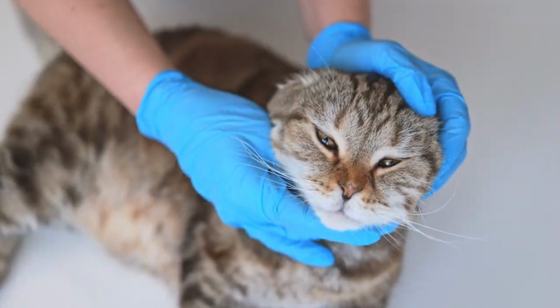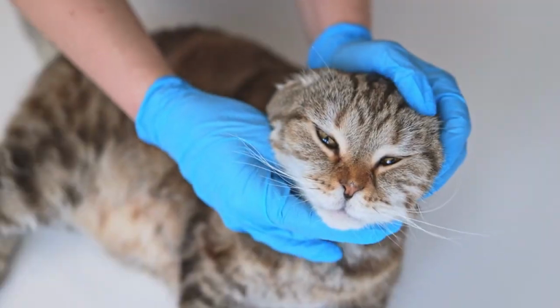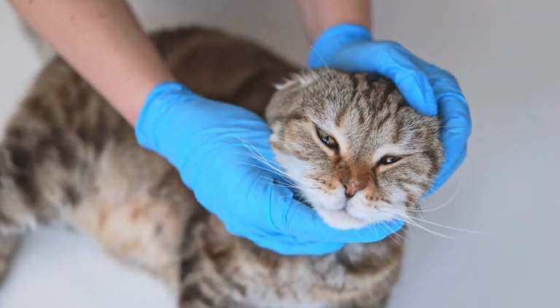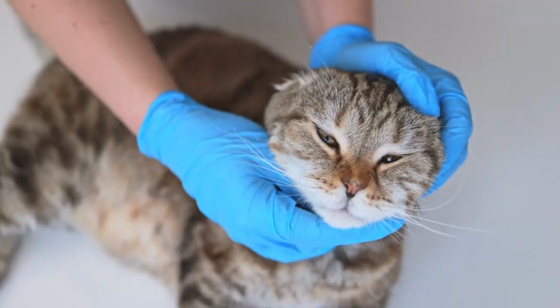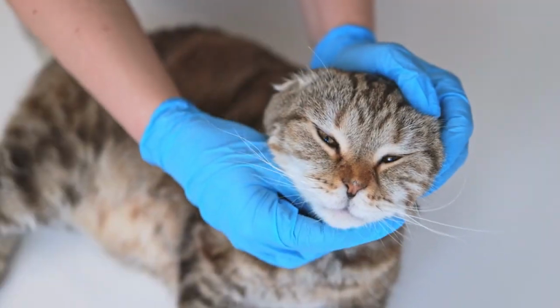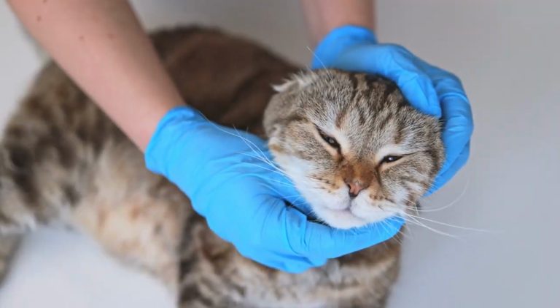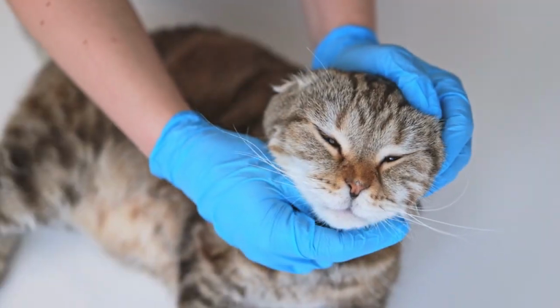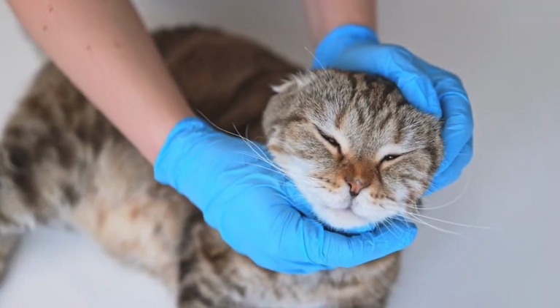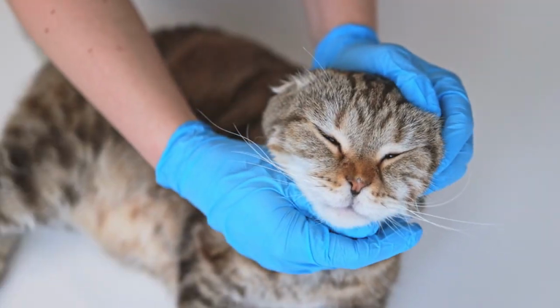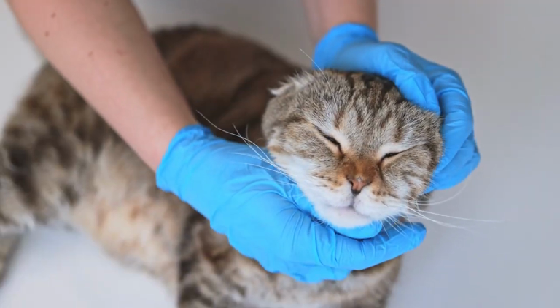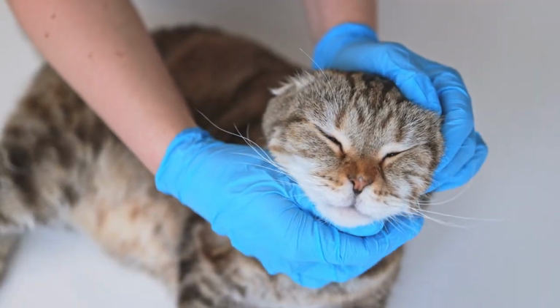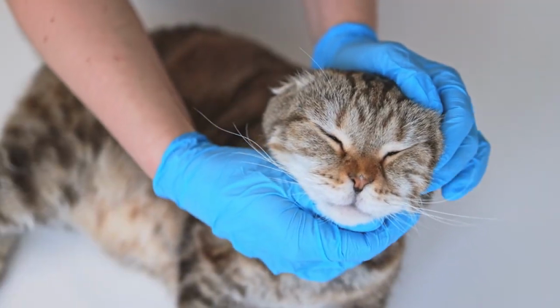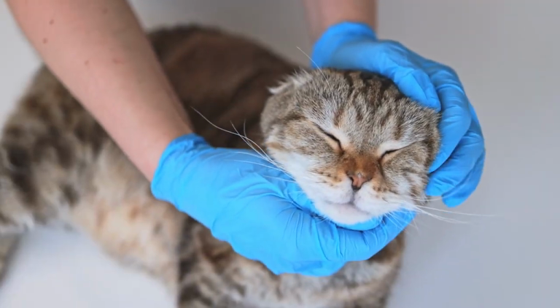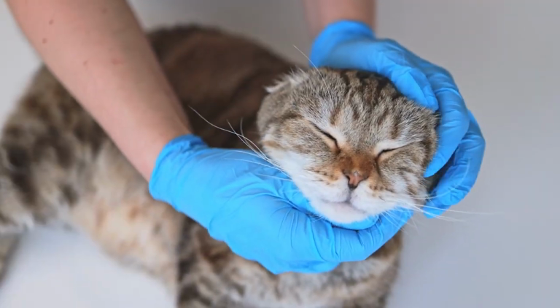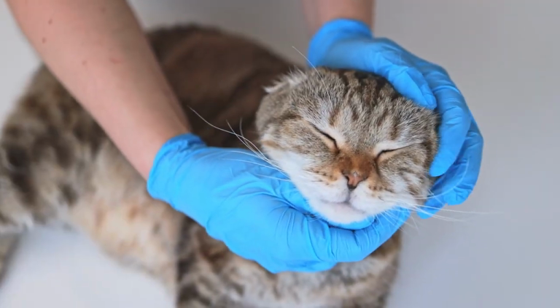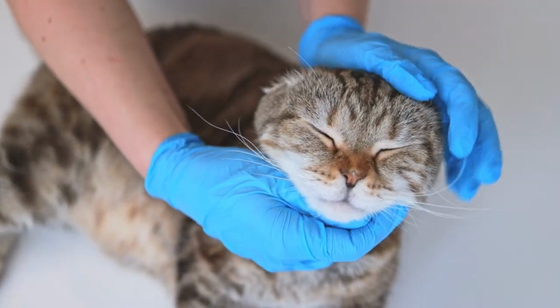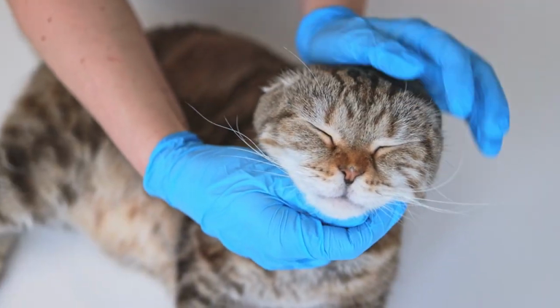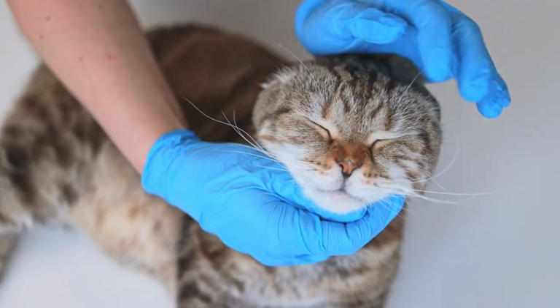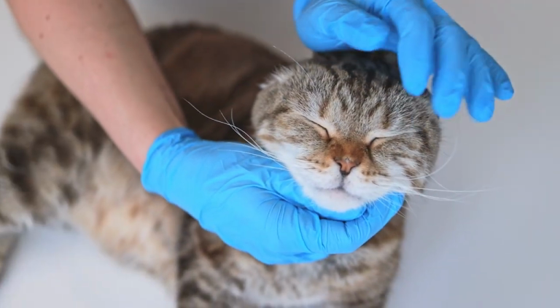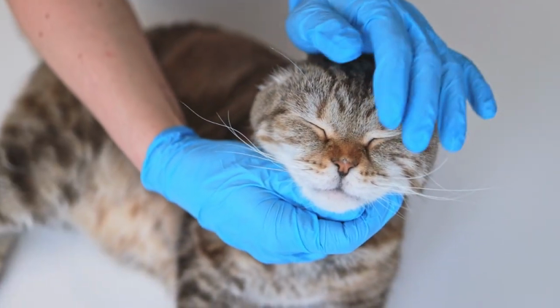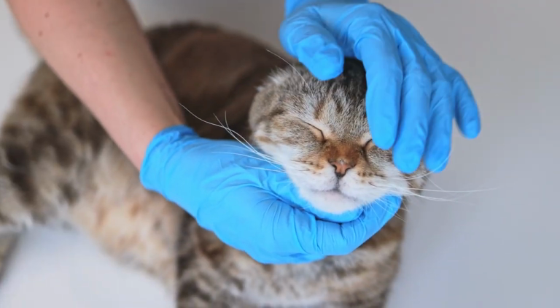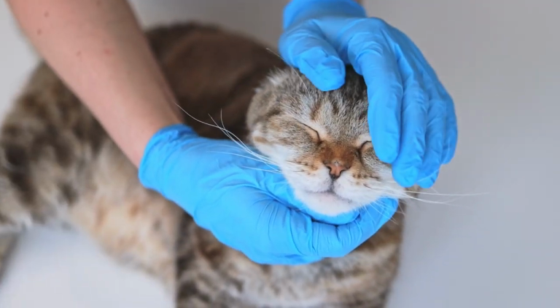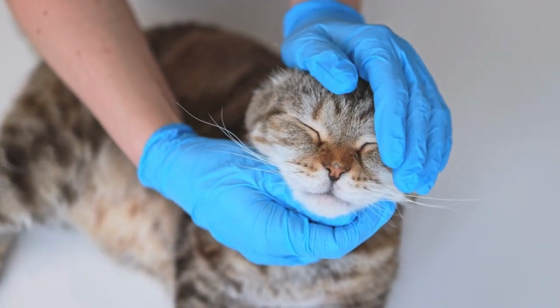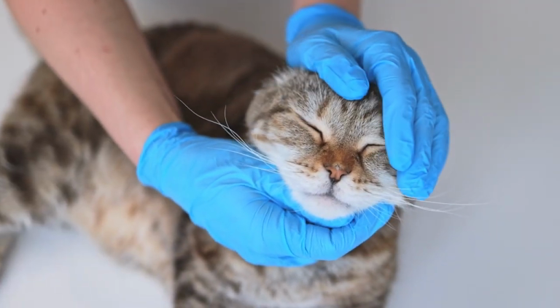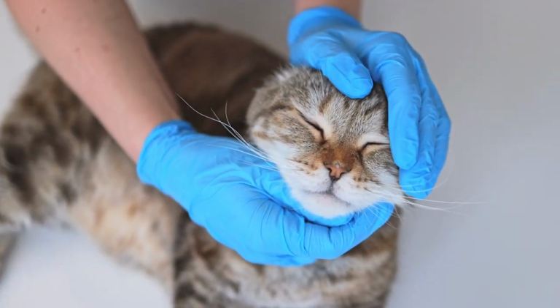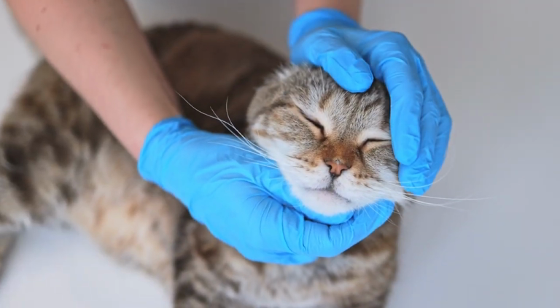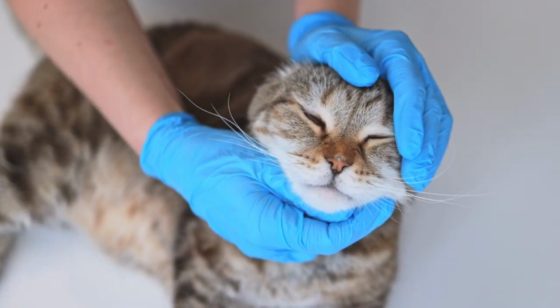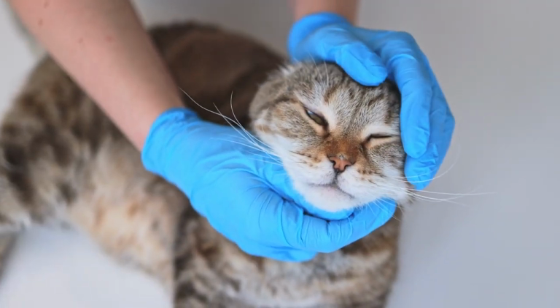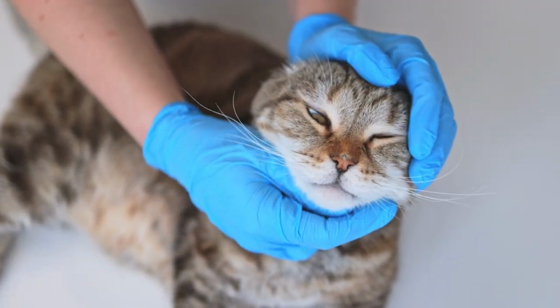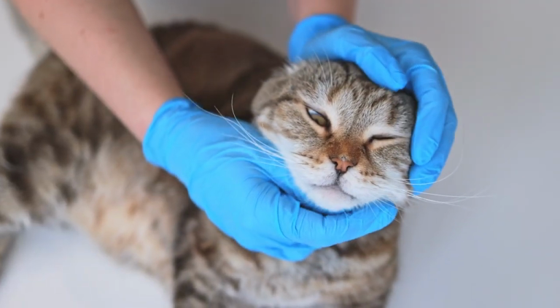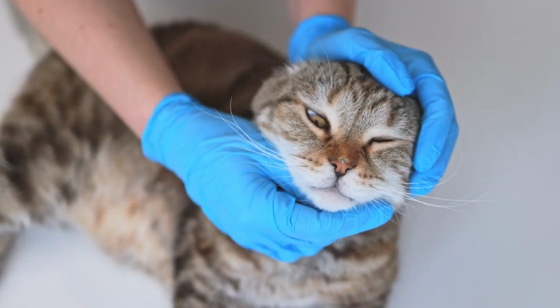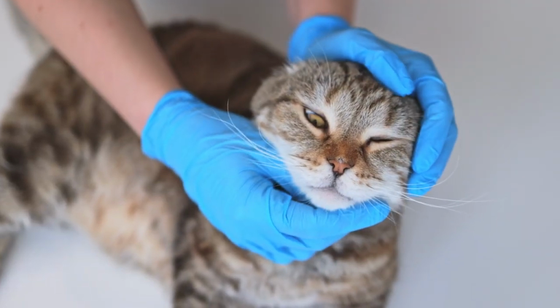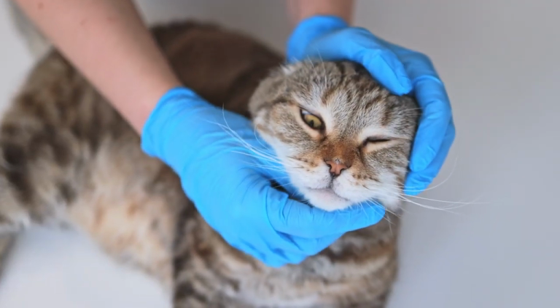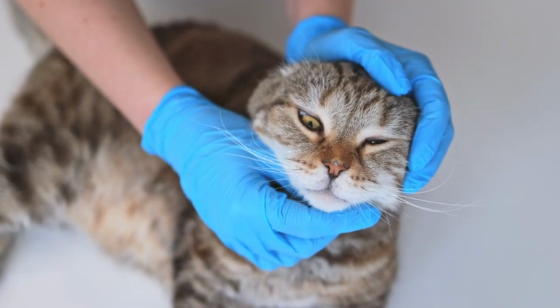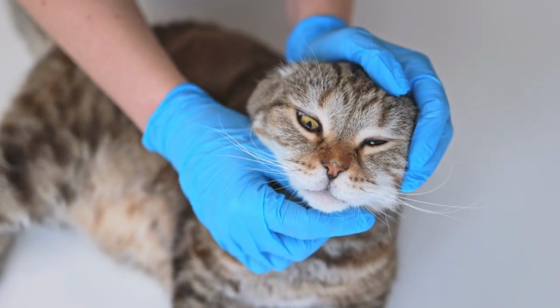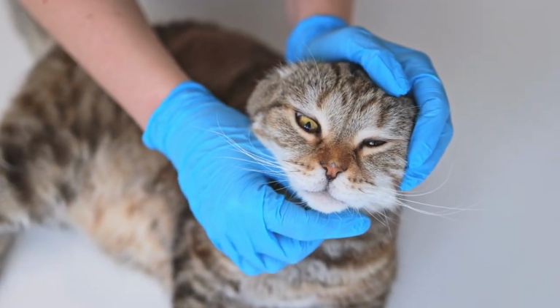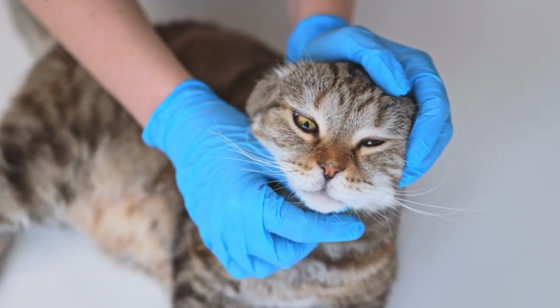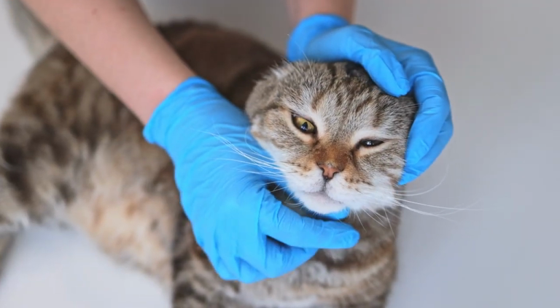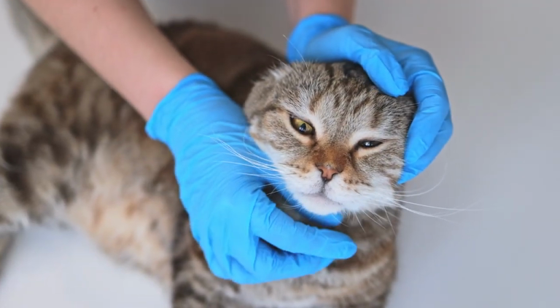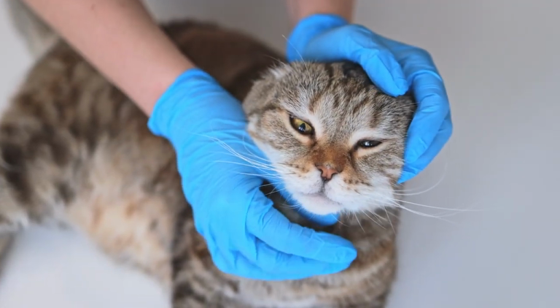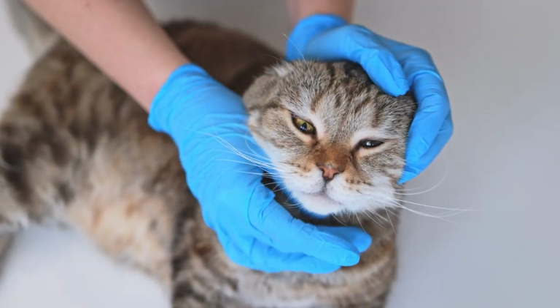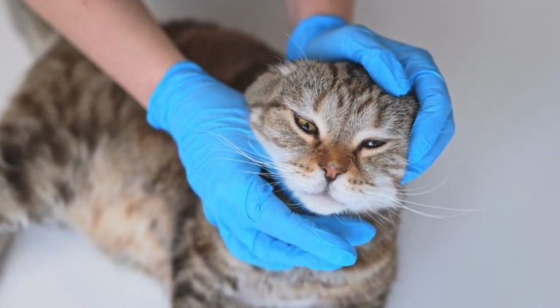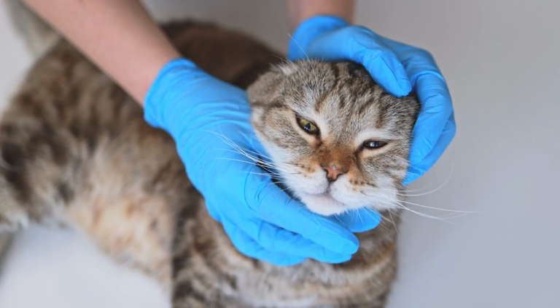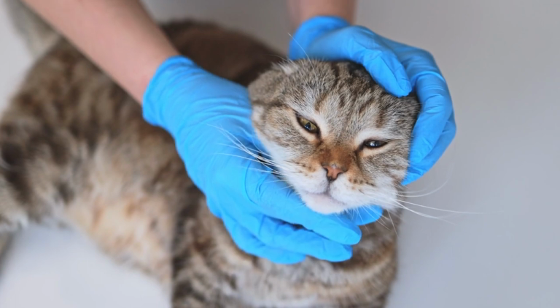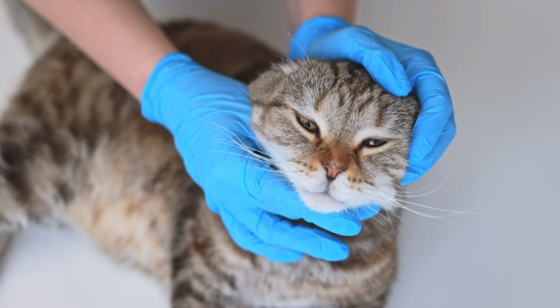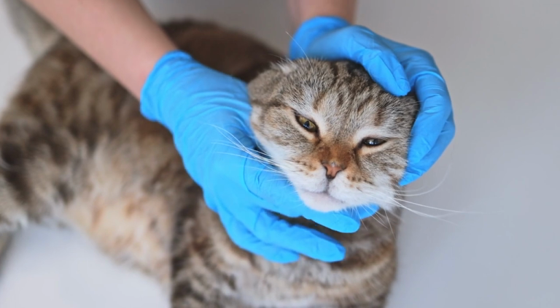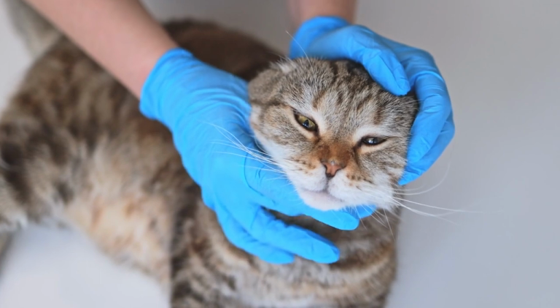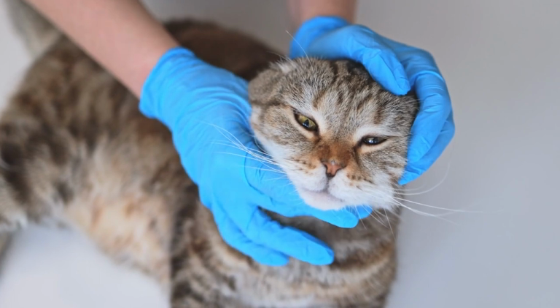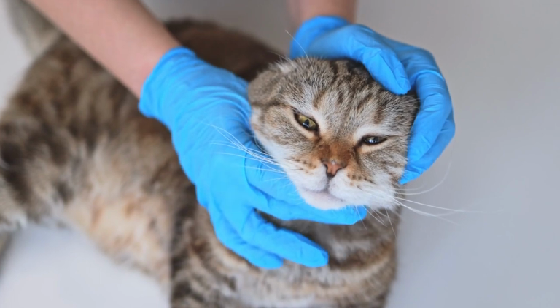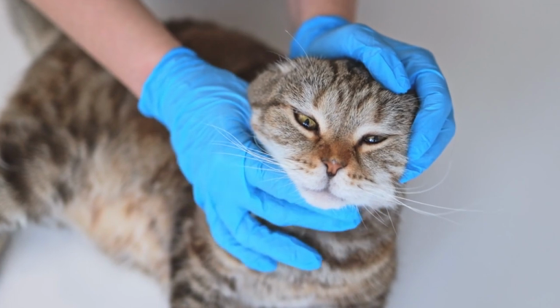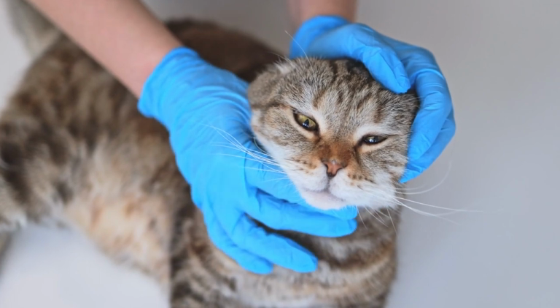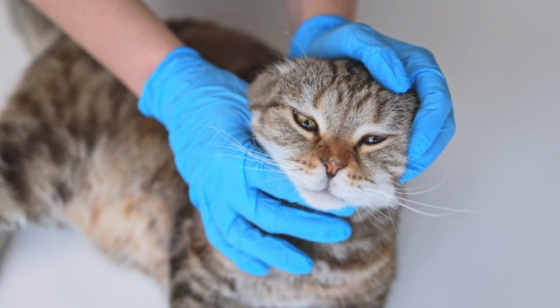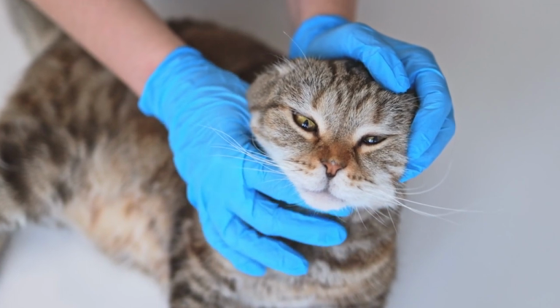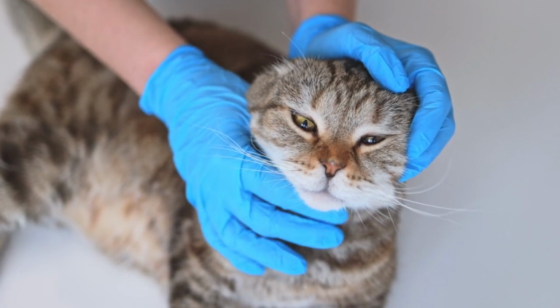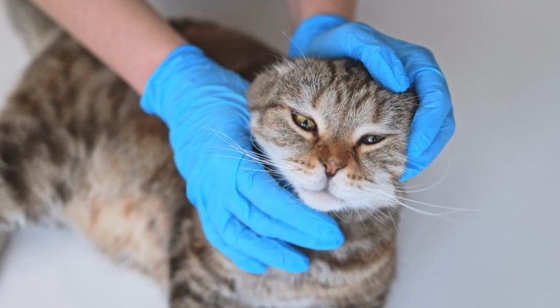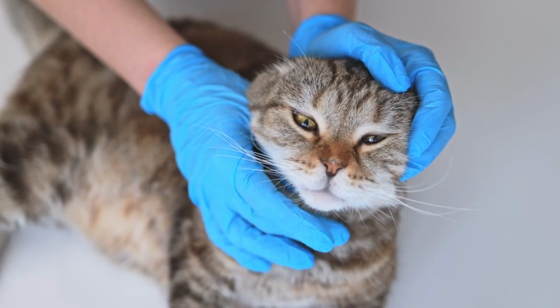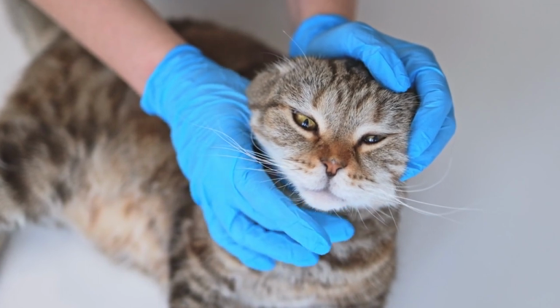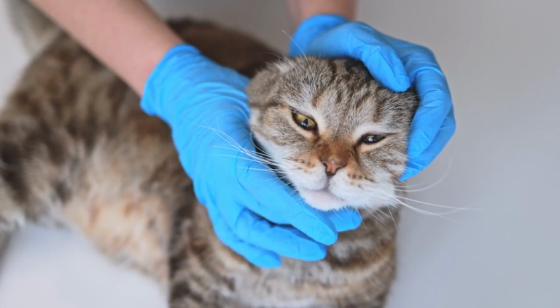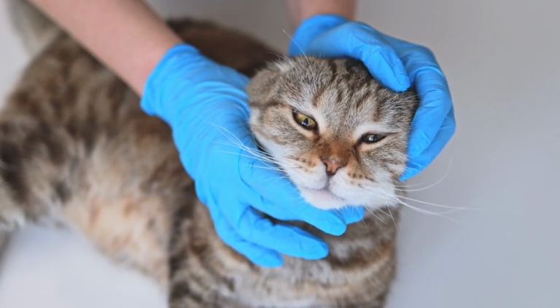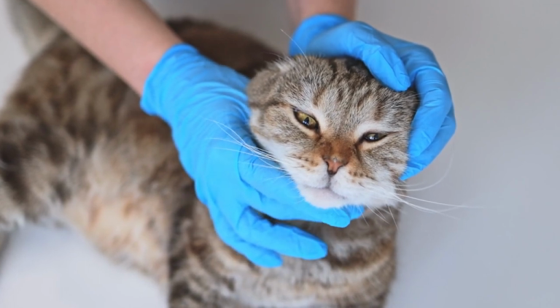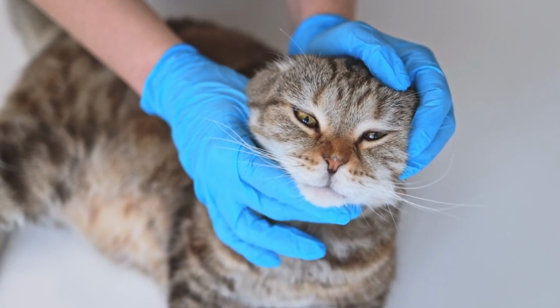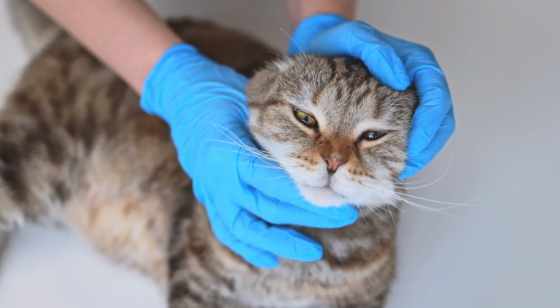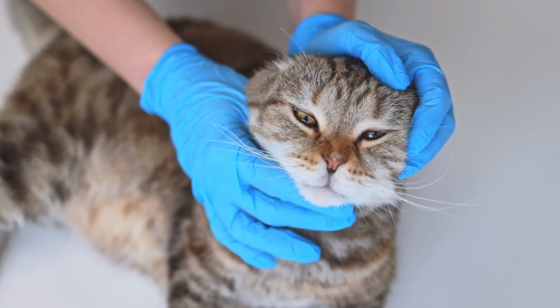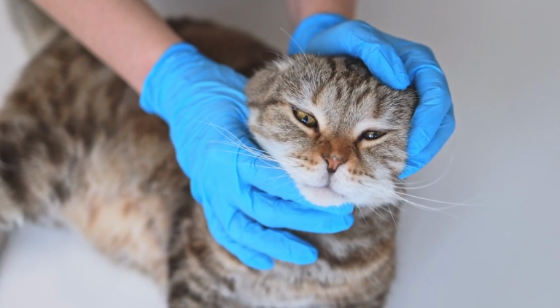Halitosis, or bad breath, is often the first sign of dental issues. Bad breath in cats can indicate underlying problems that need addressing.